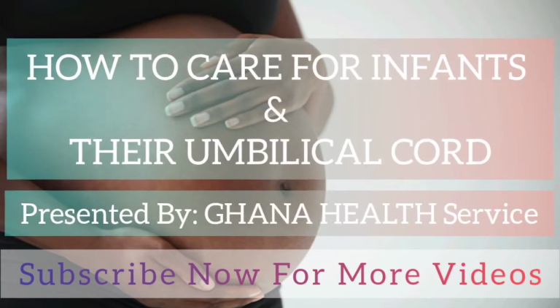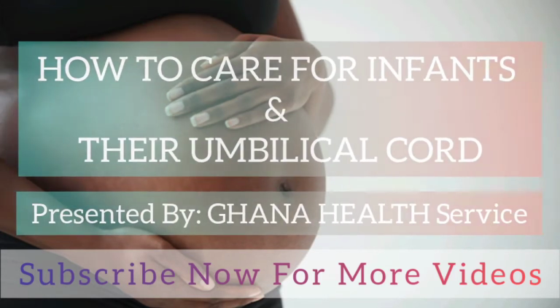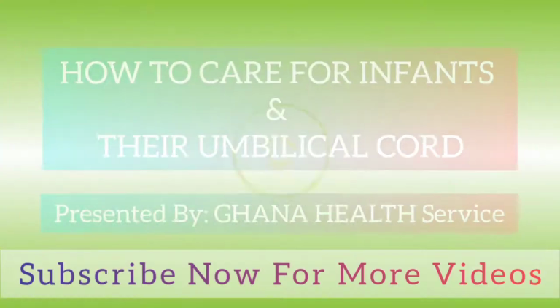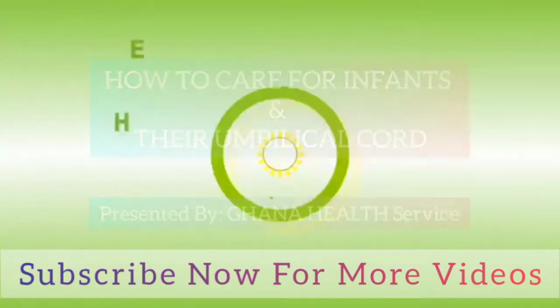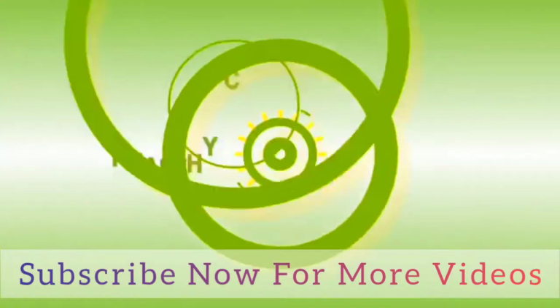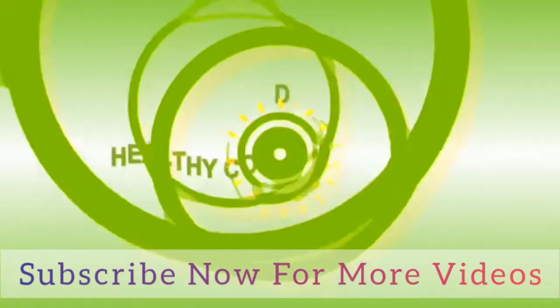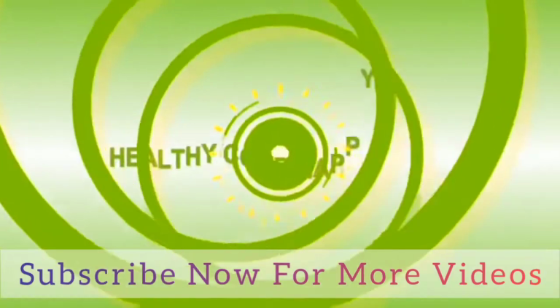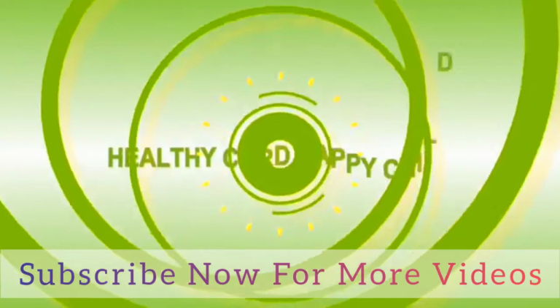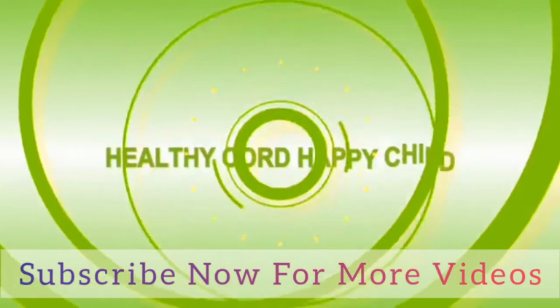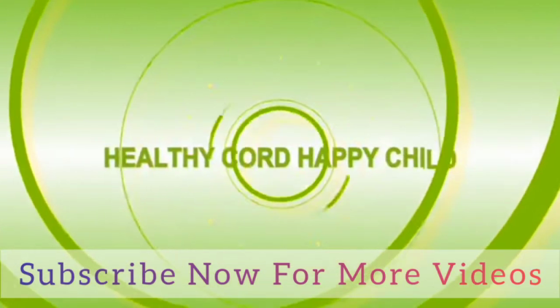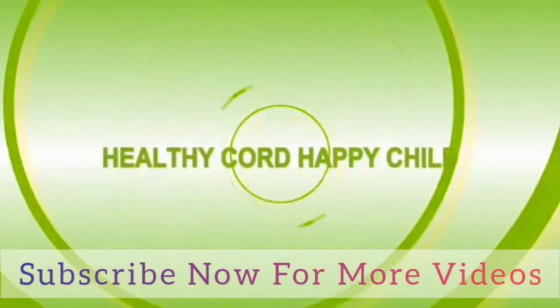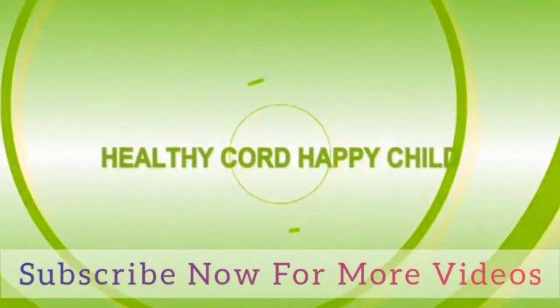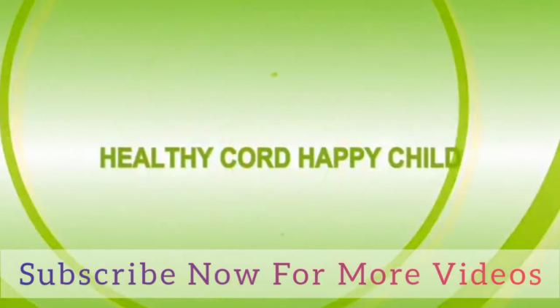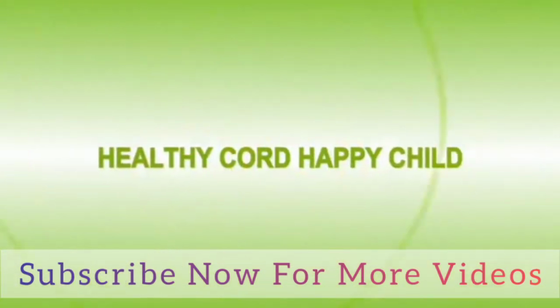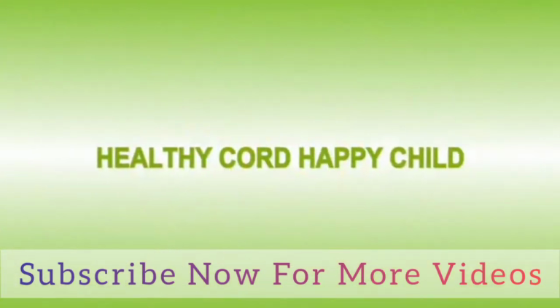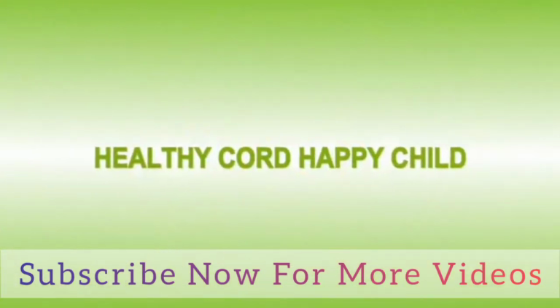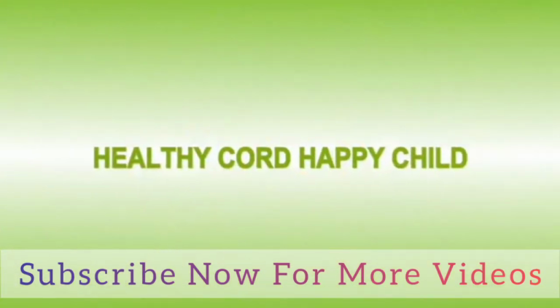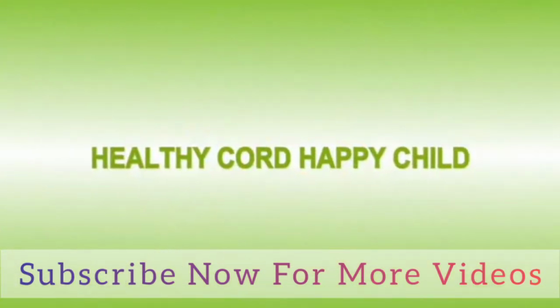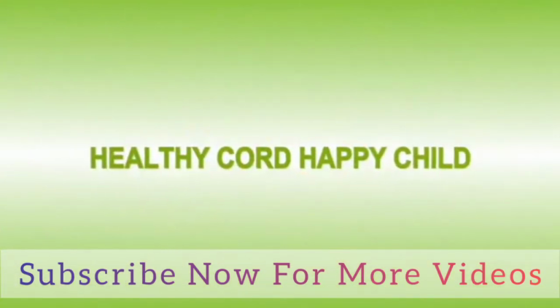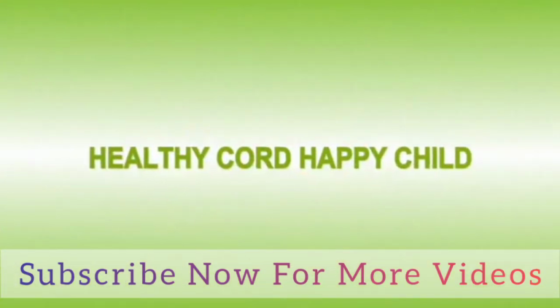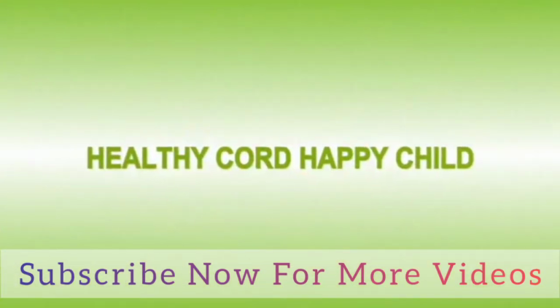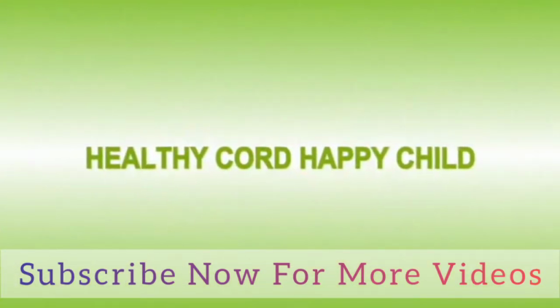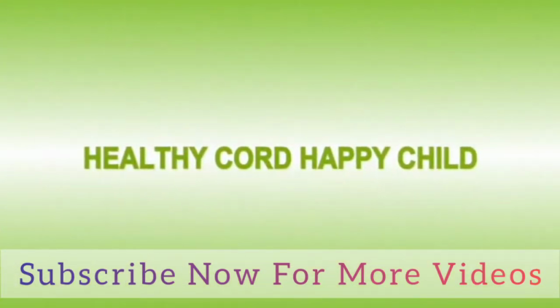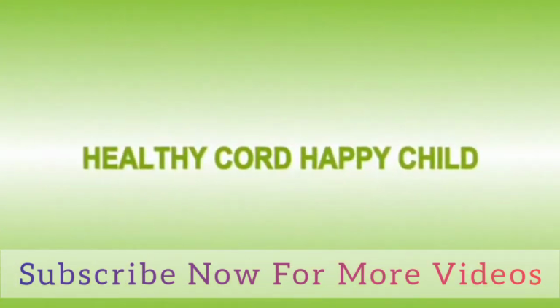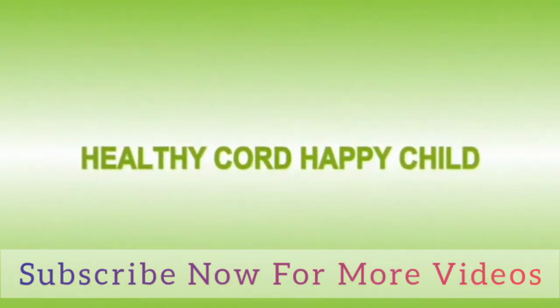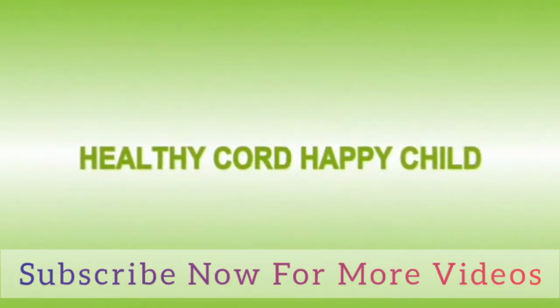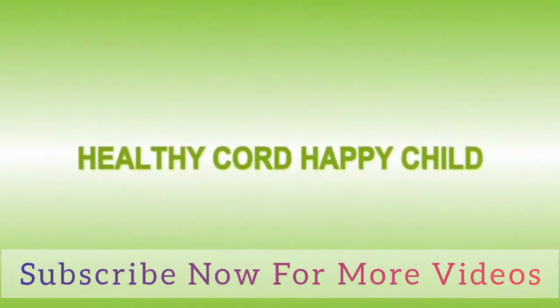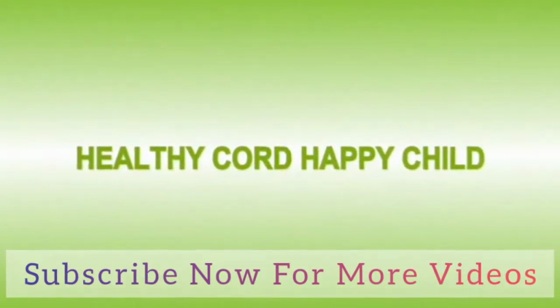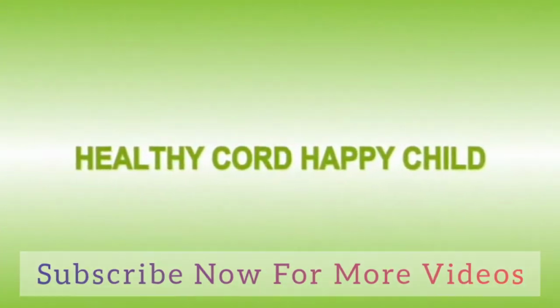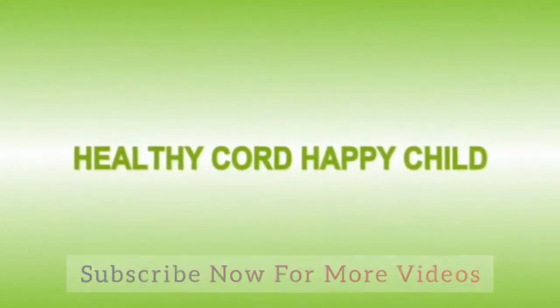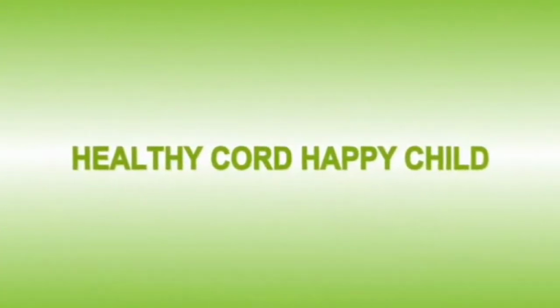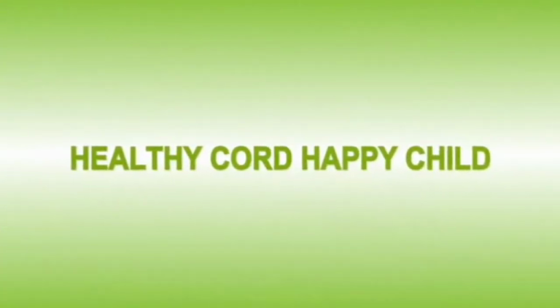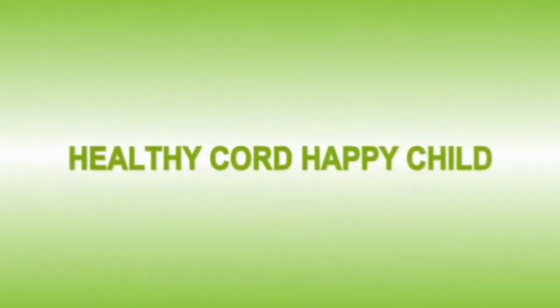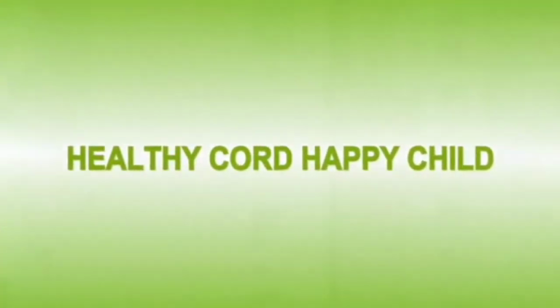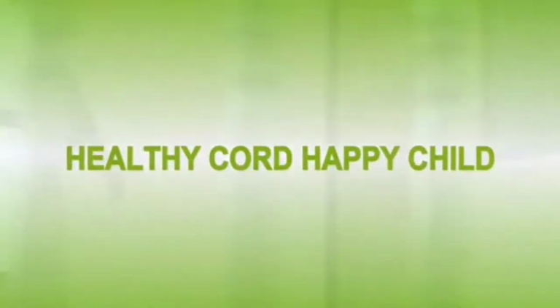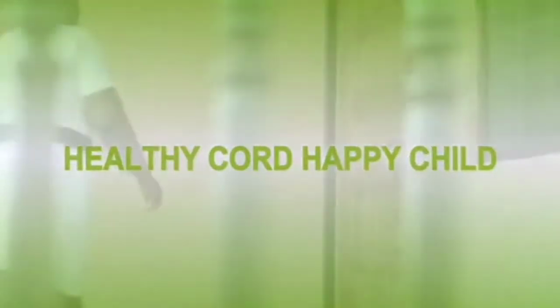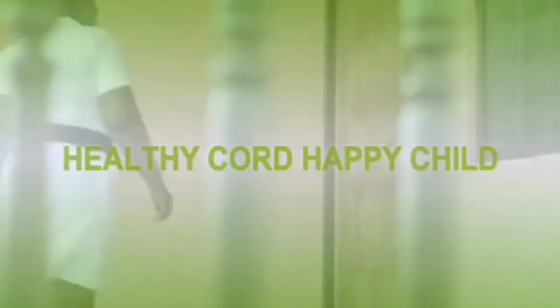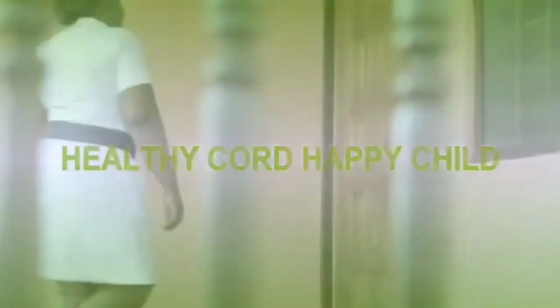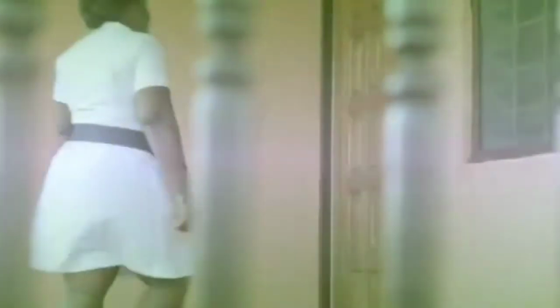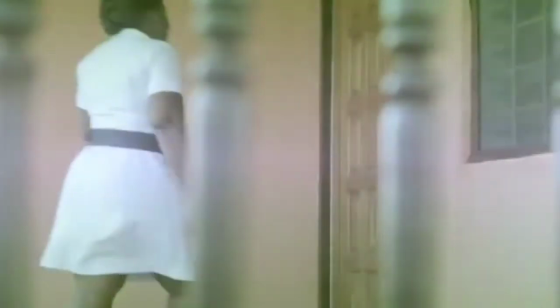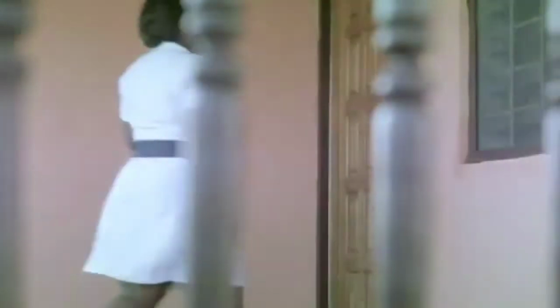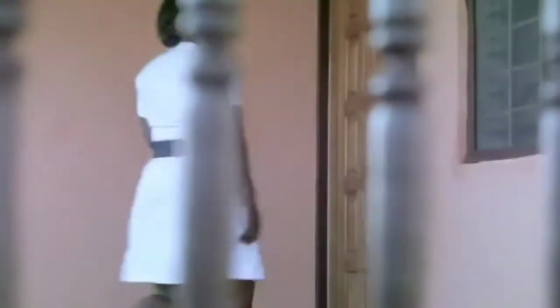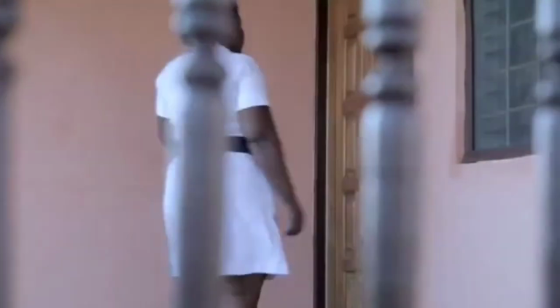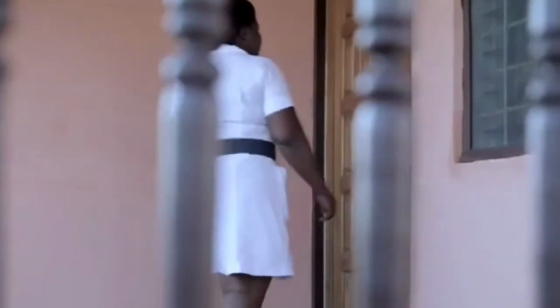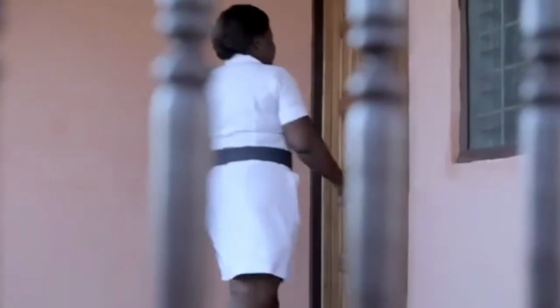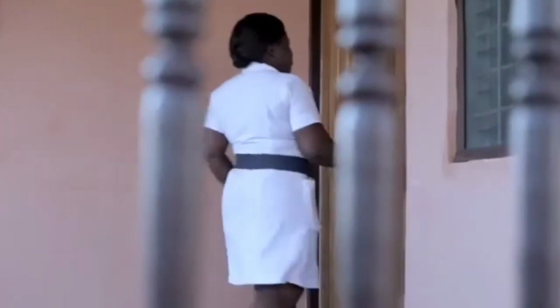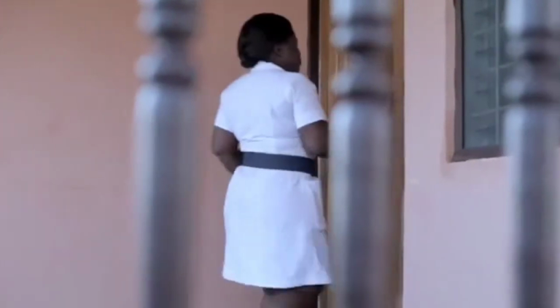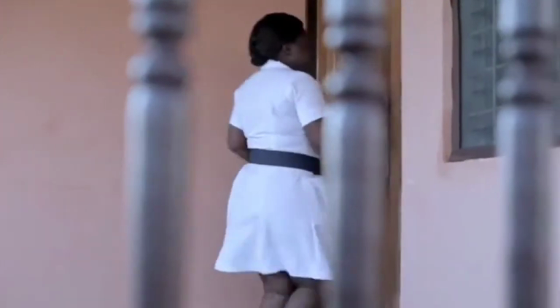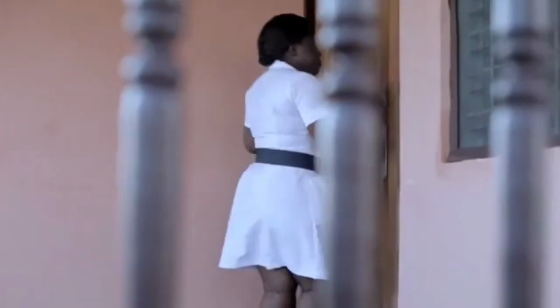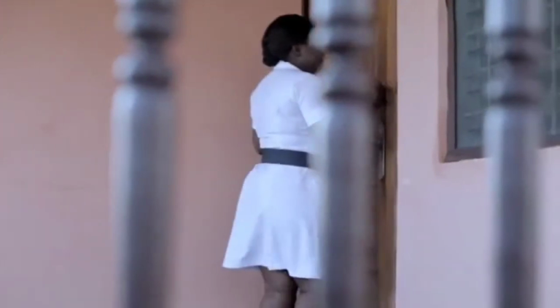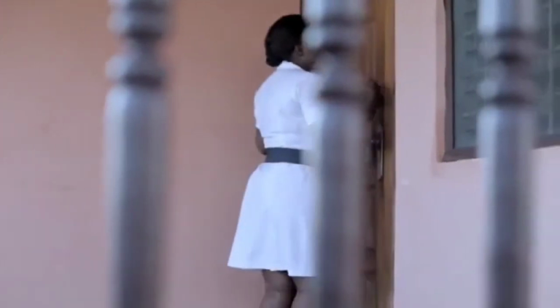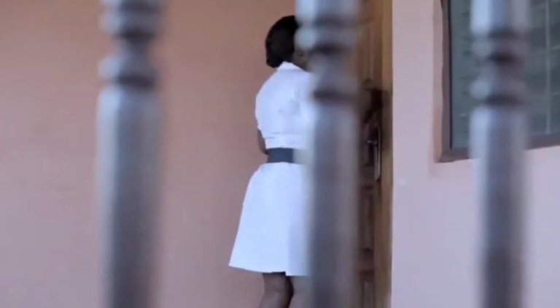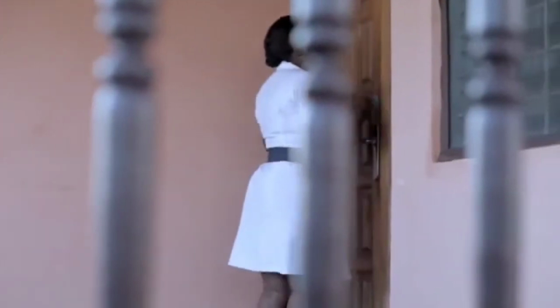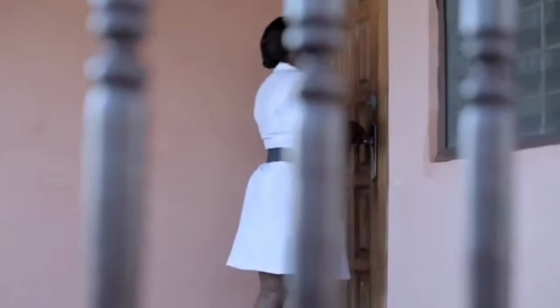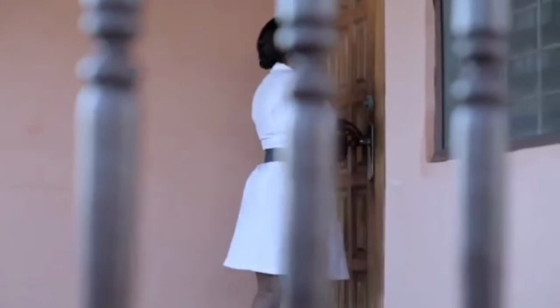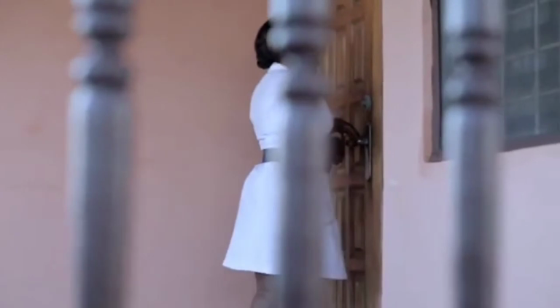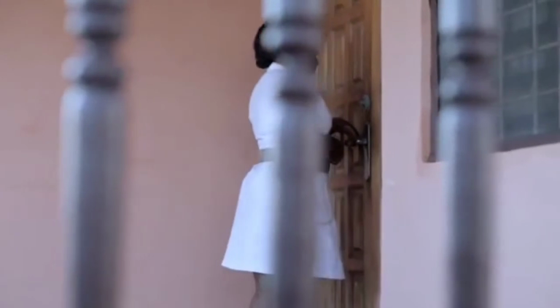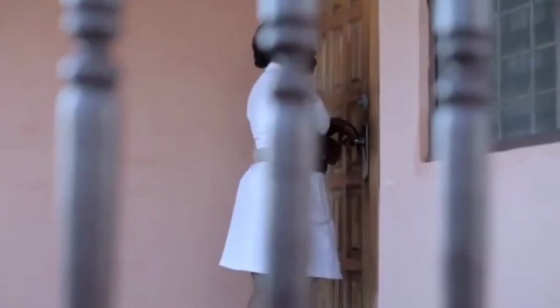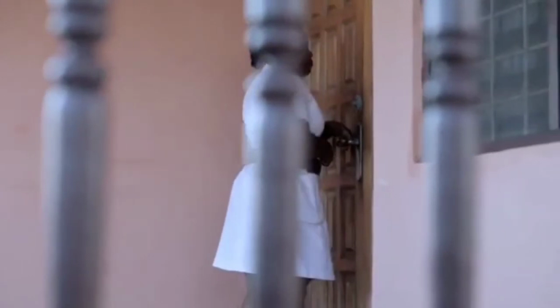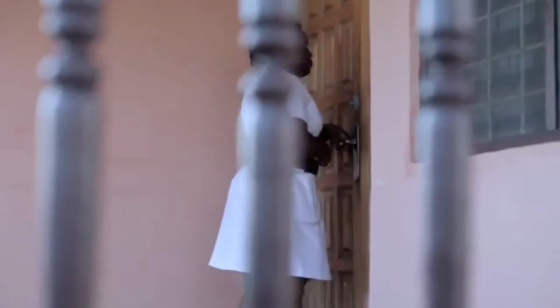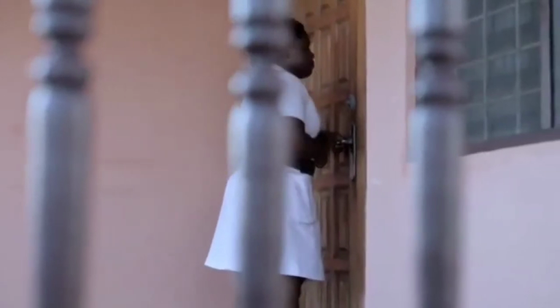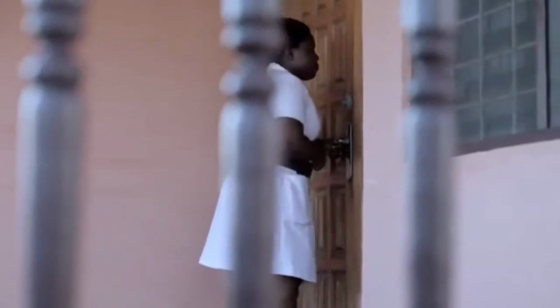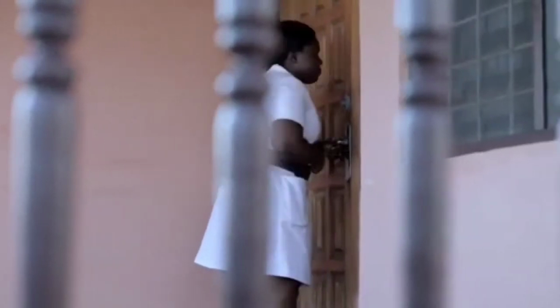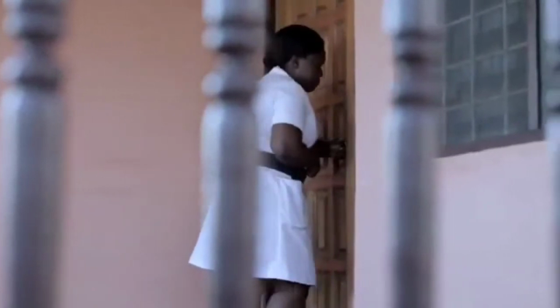Healthy cord, happy child. Caring for your baby's cord is easy. Let's visit the Youngson family to see for ourselves.